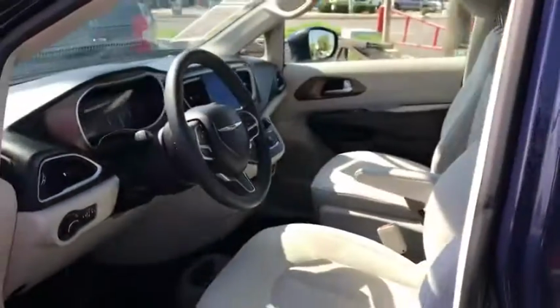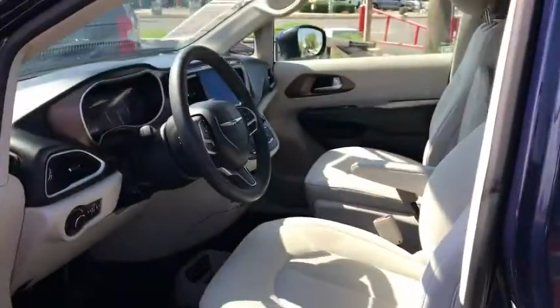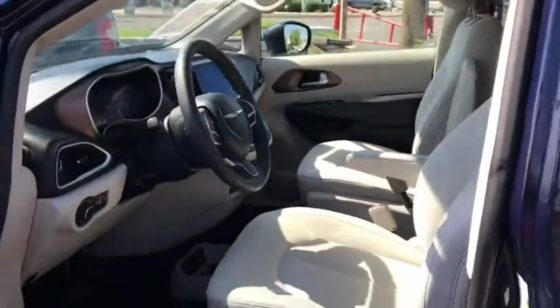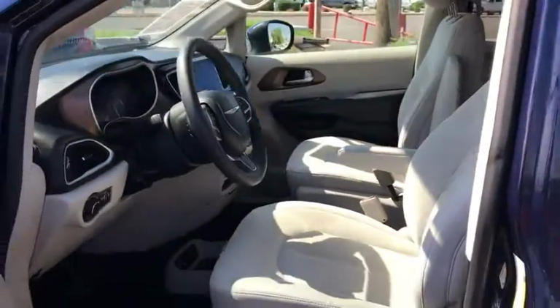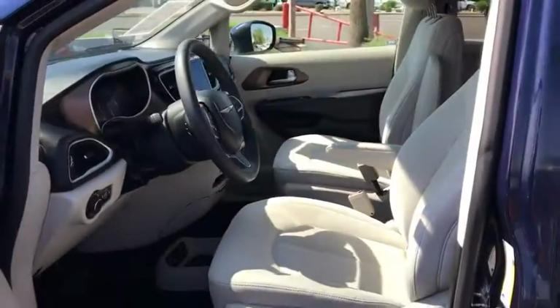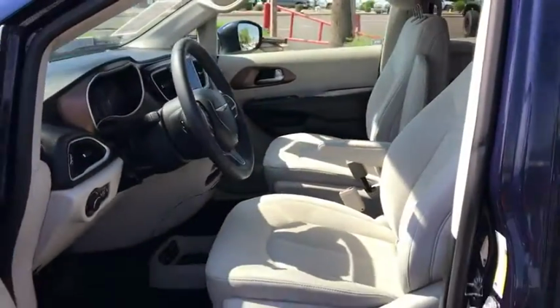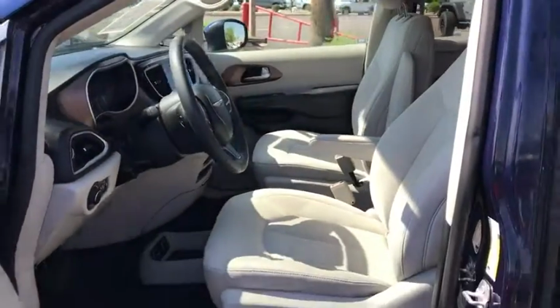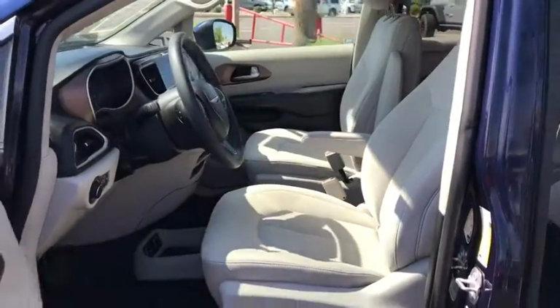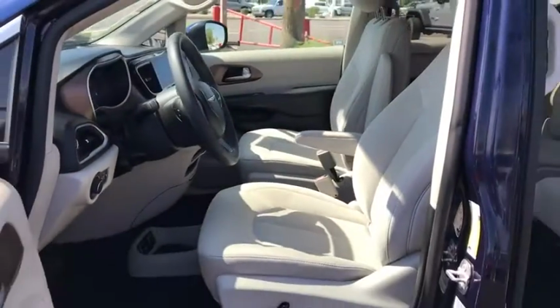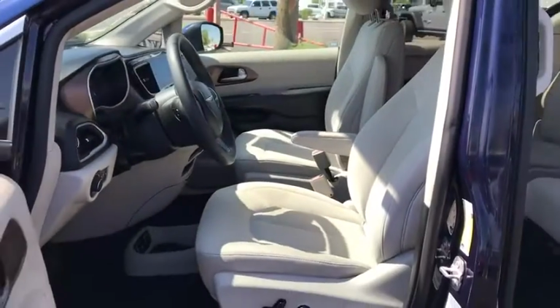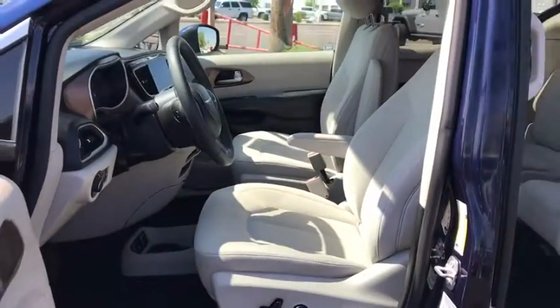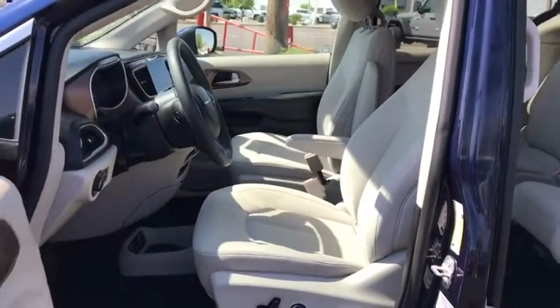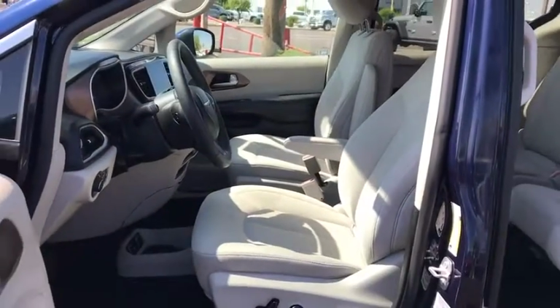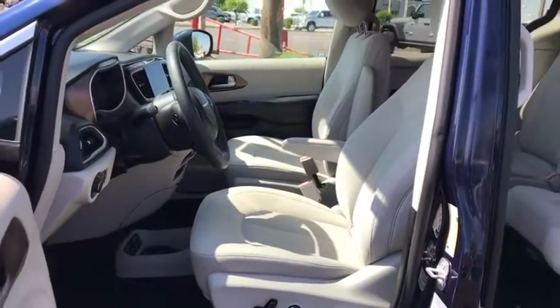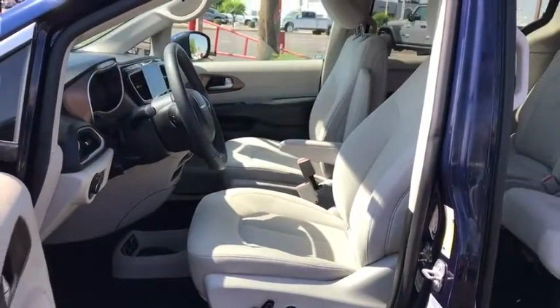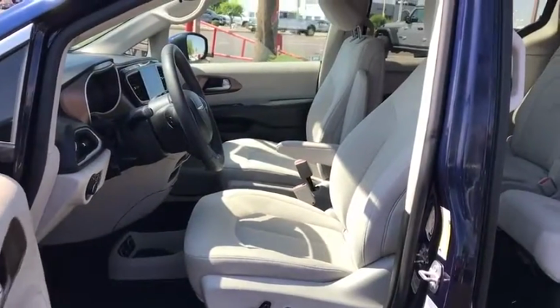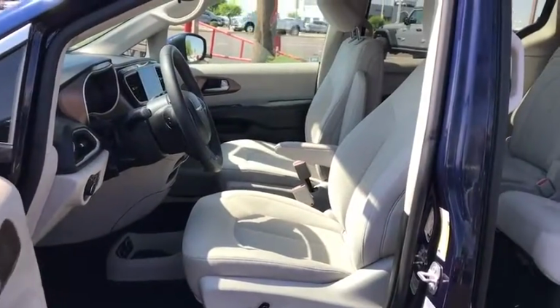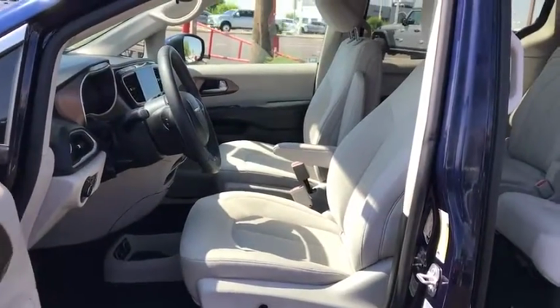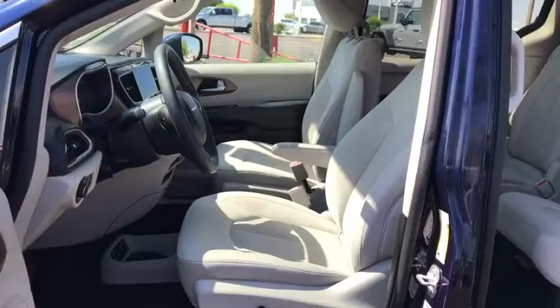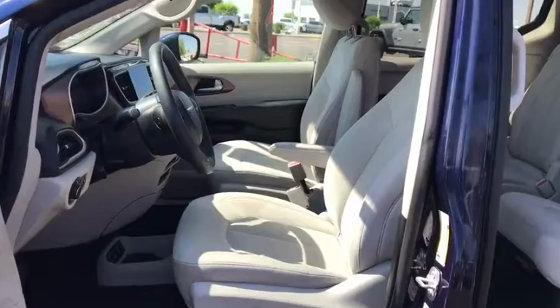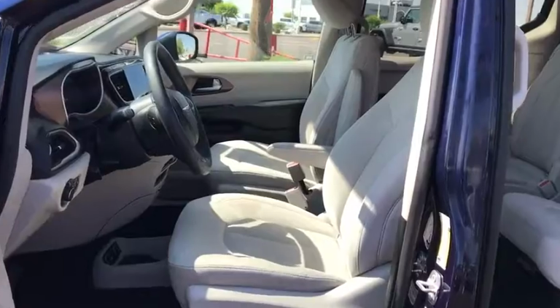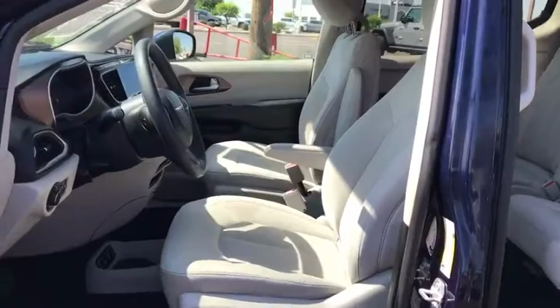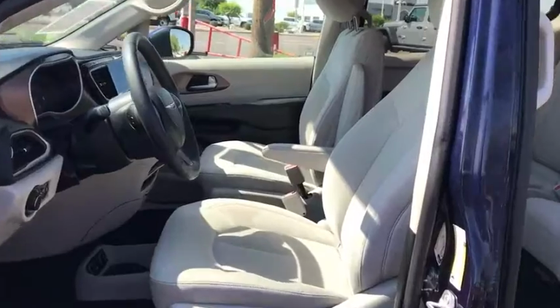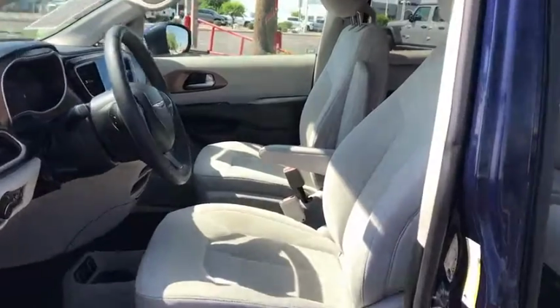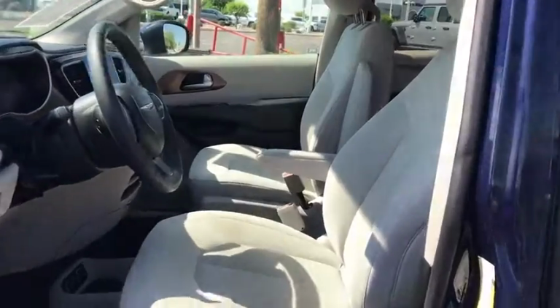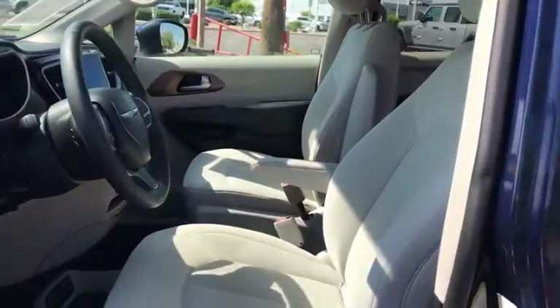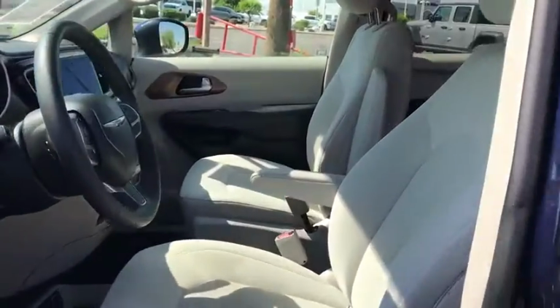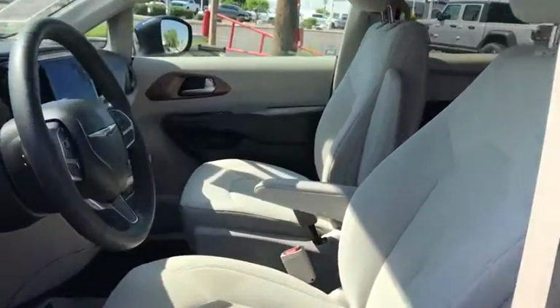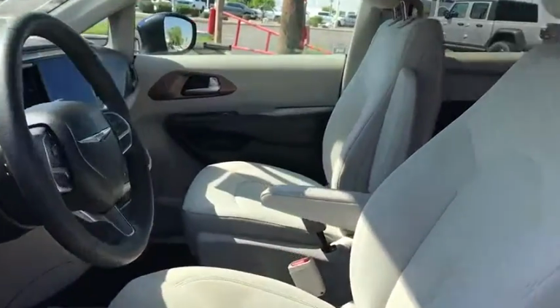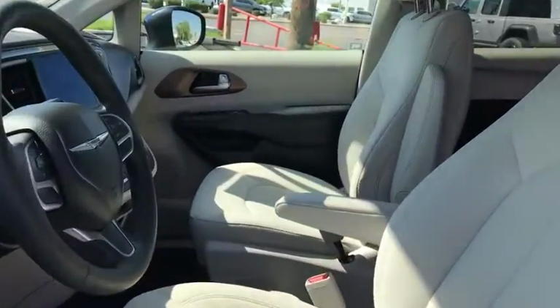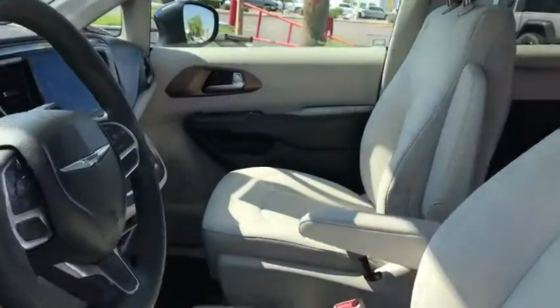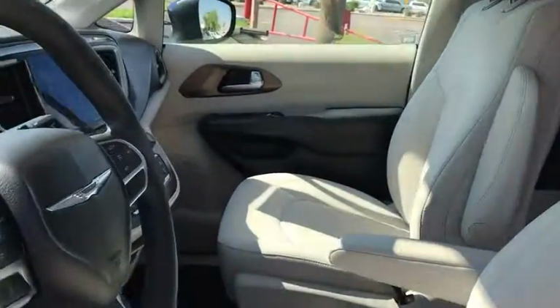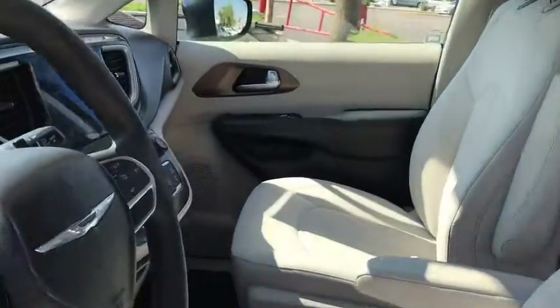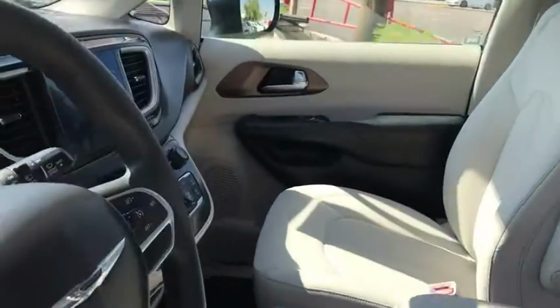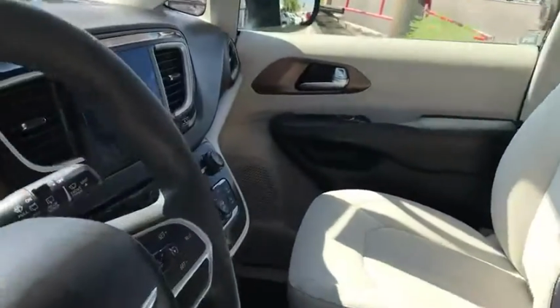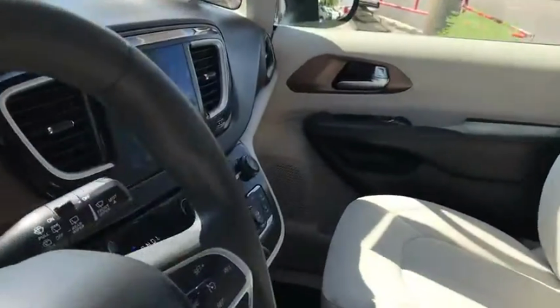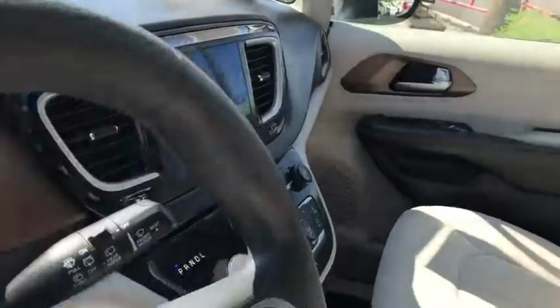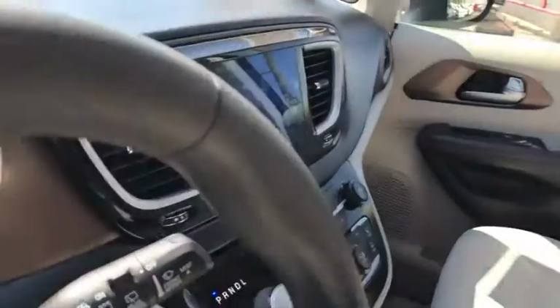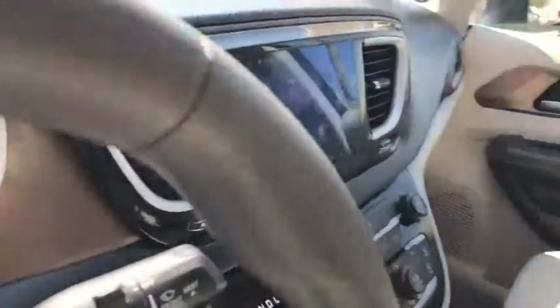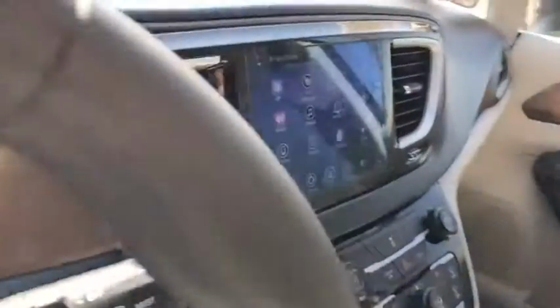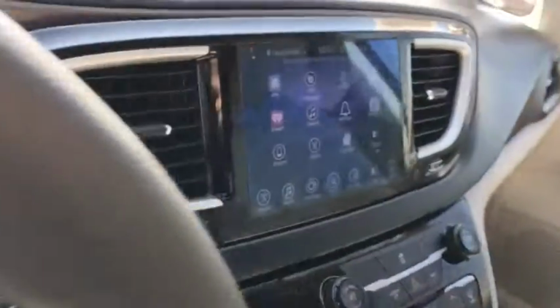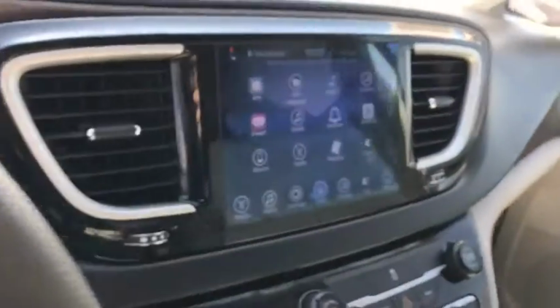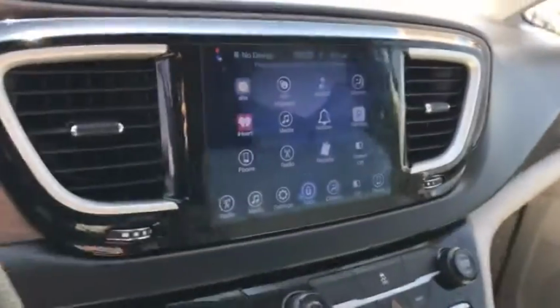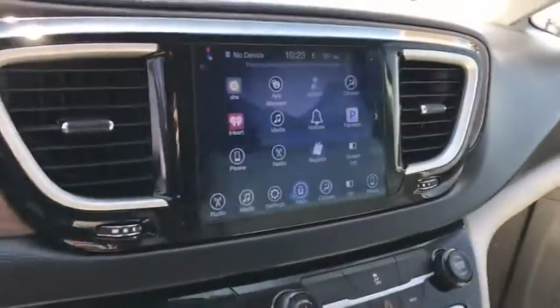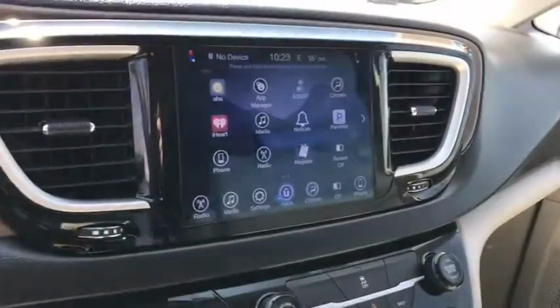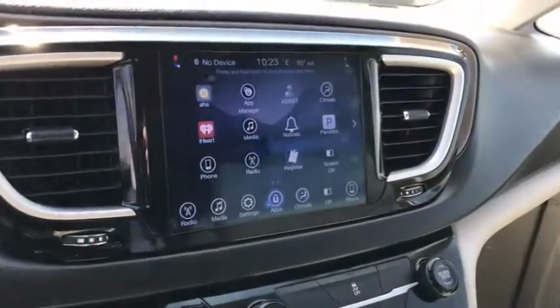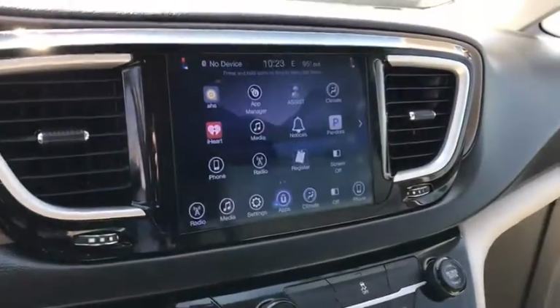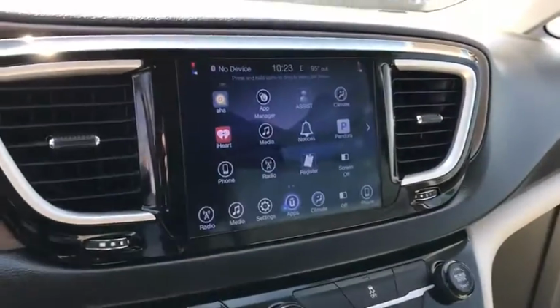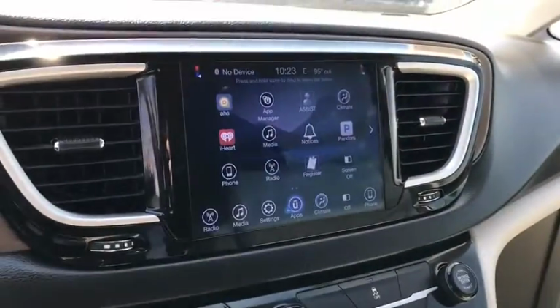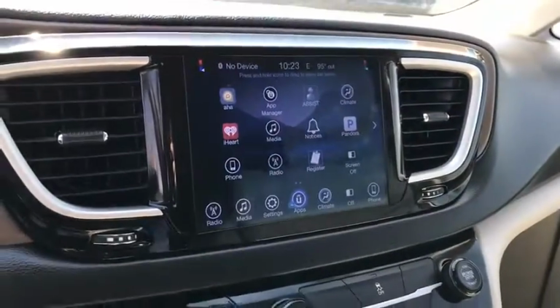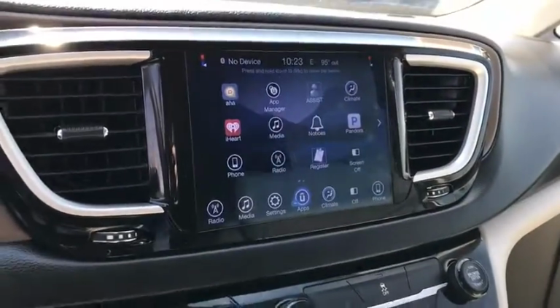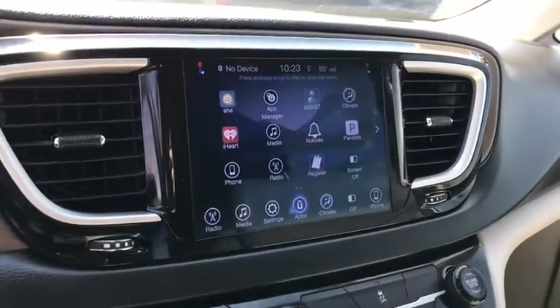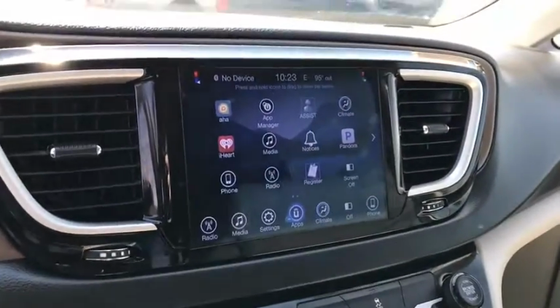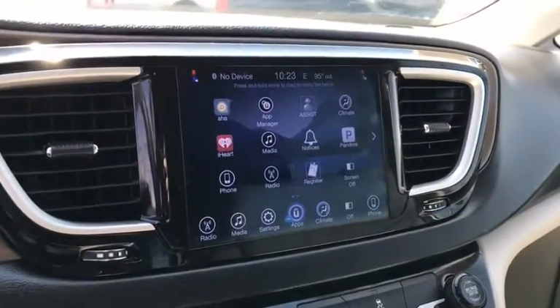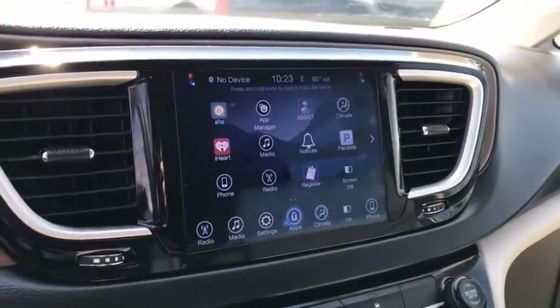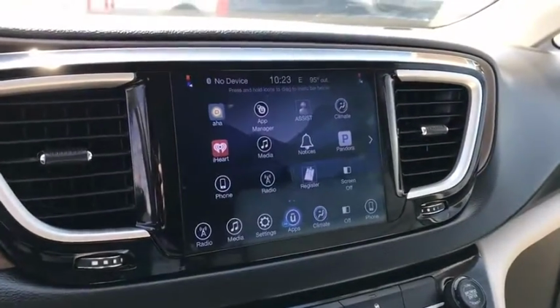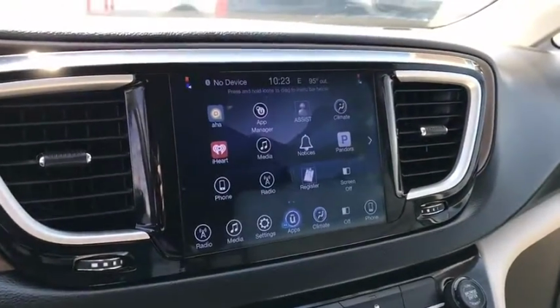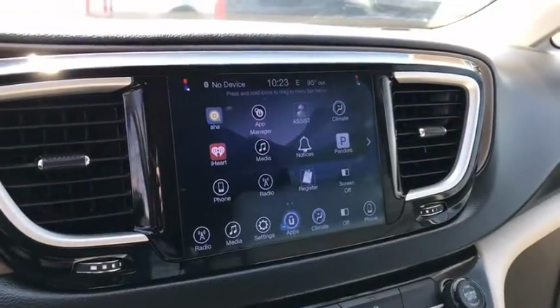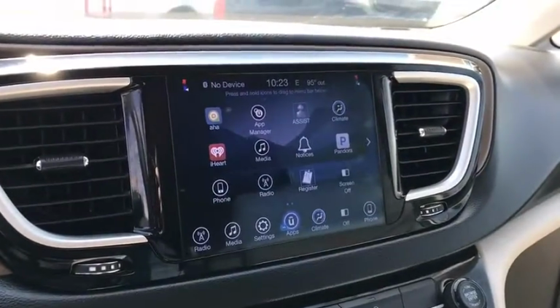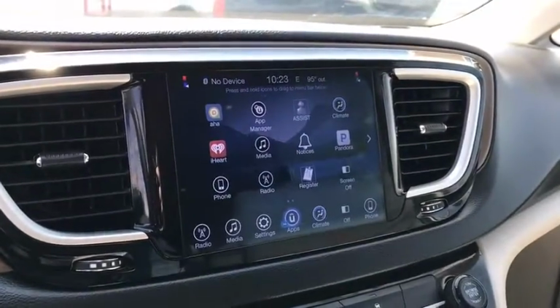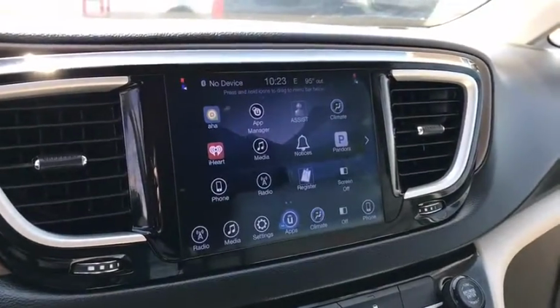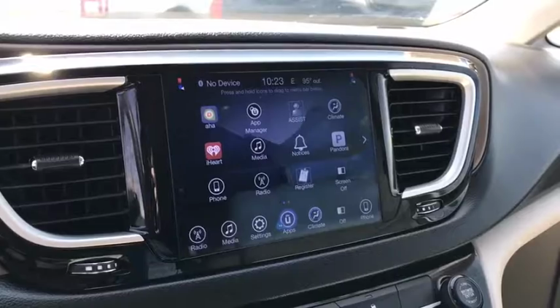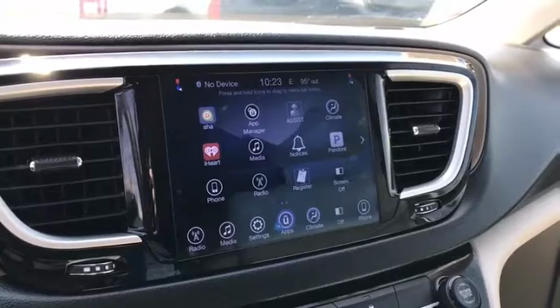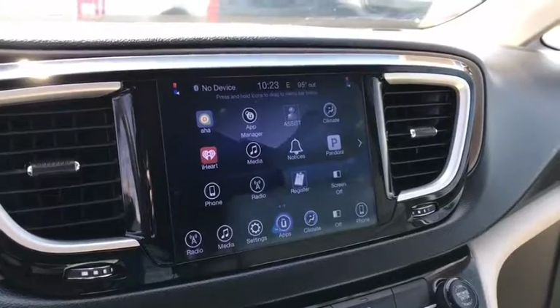Floor mats, four-wheel disc brakes, aluminum wheels, front-wheel drive, rear defrost, MP3 player, power door locks.